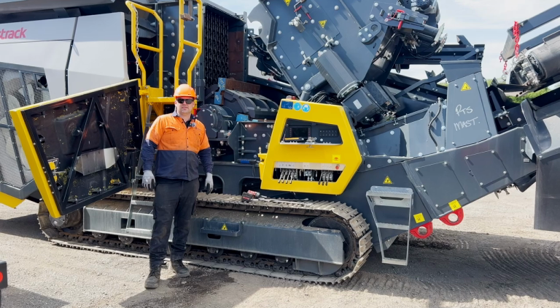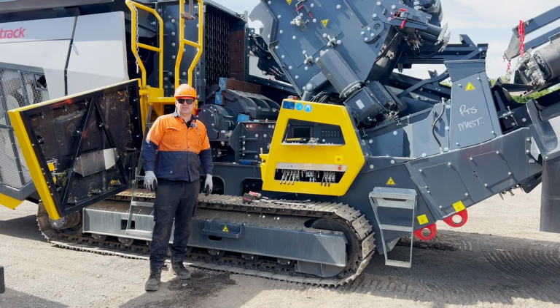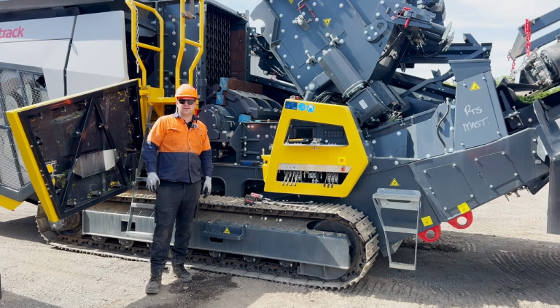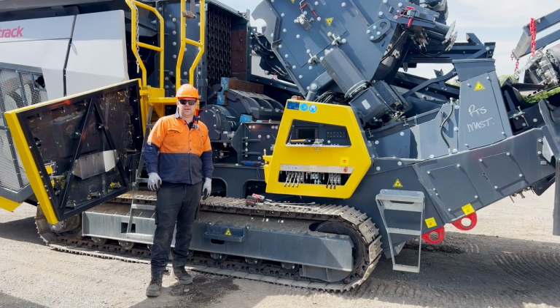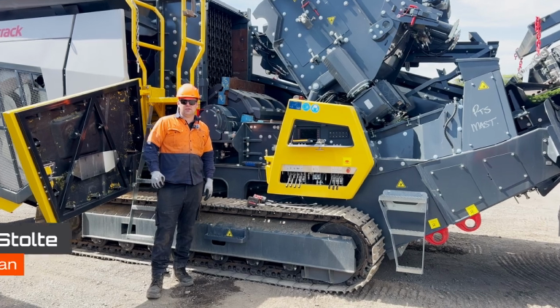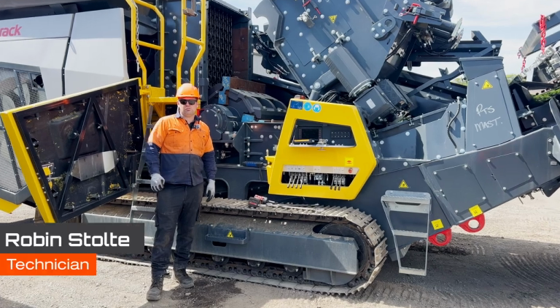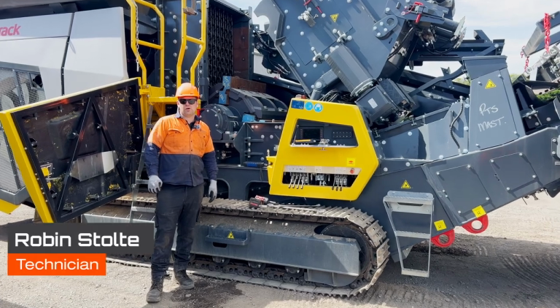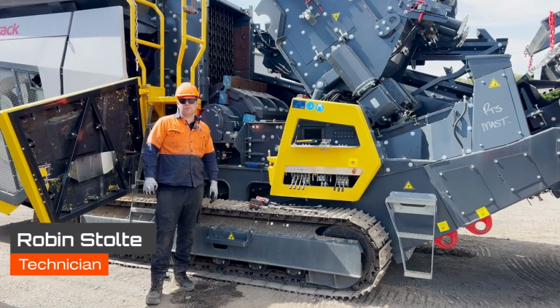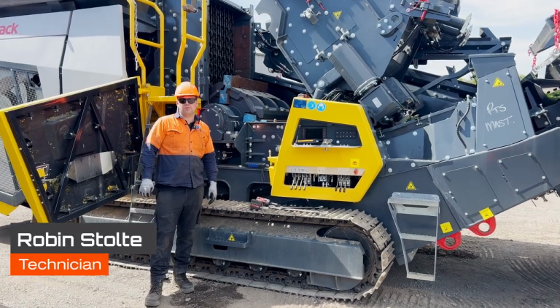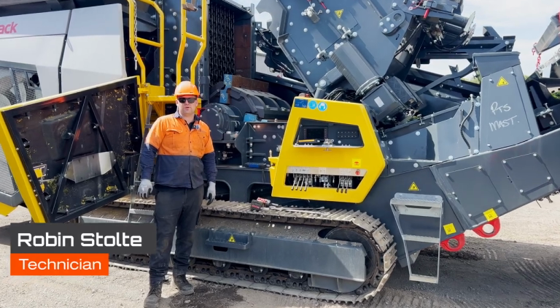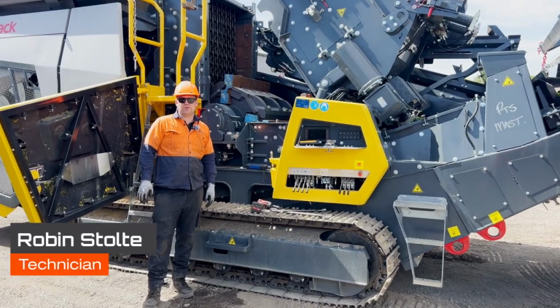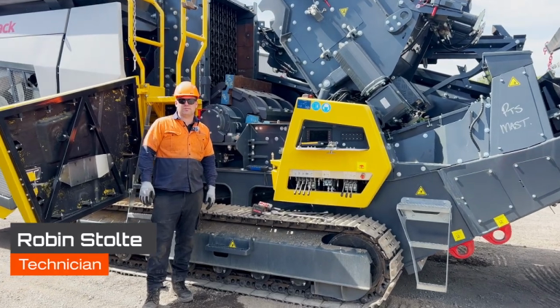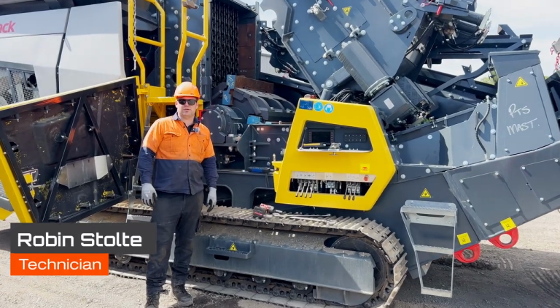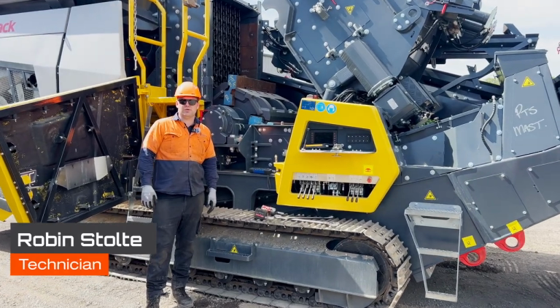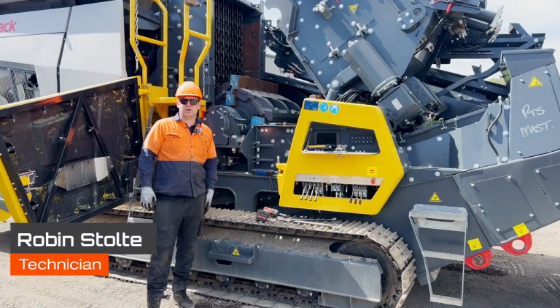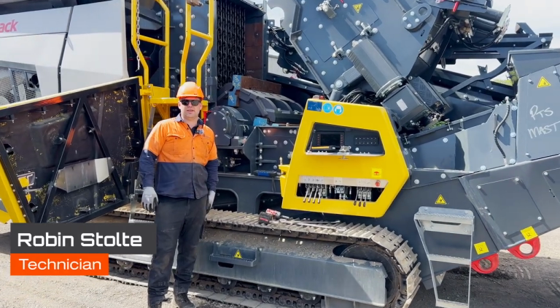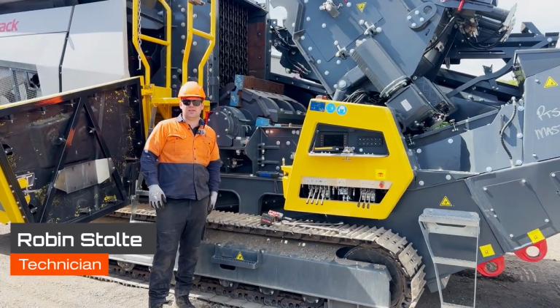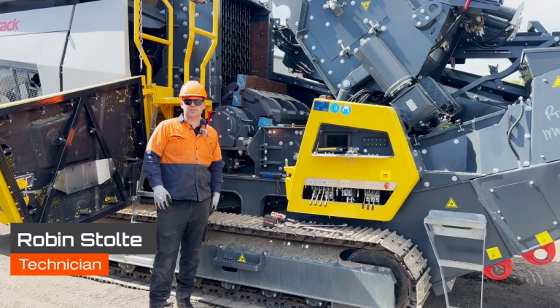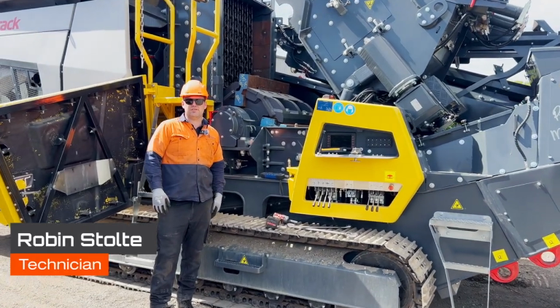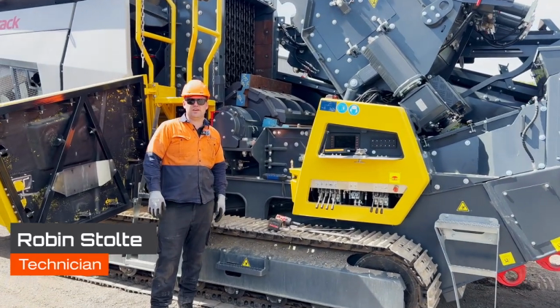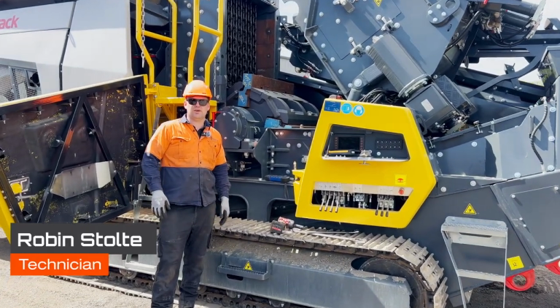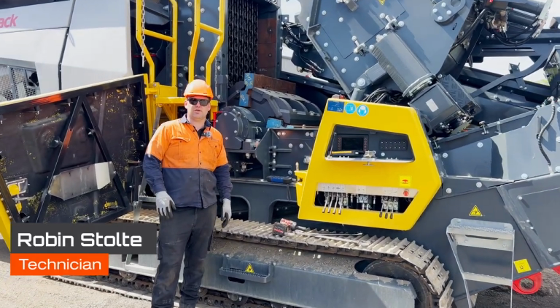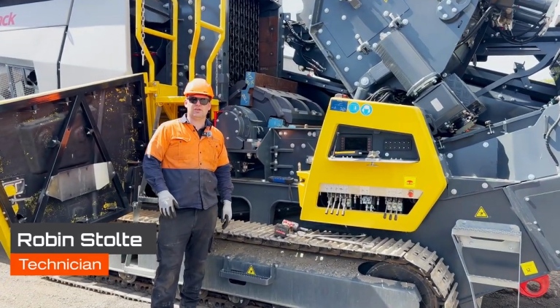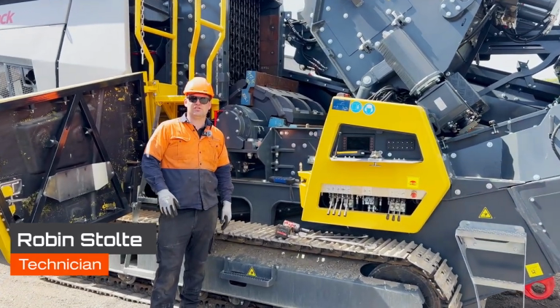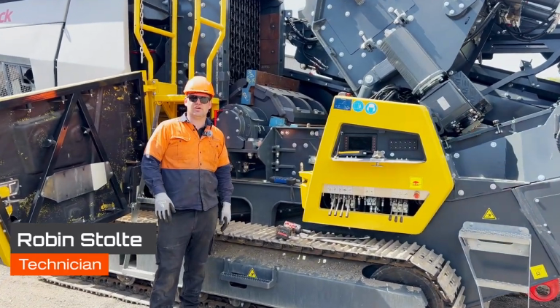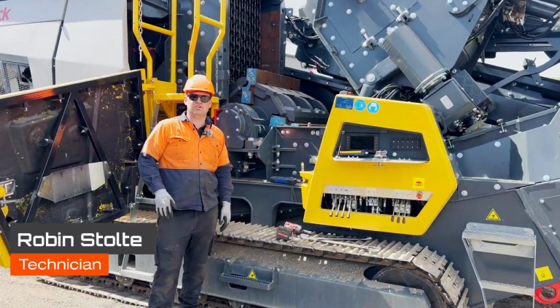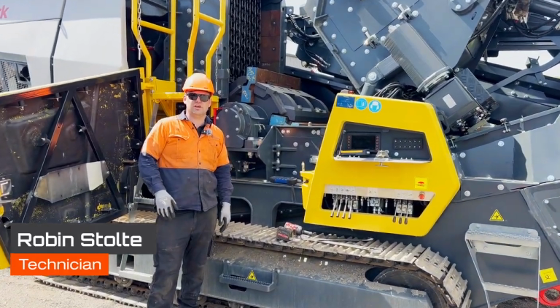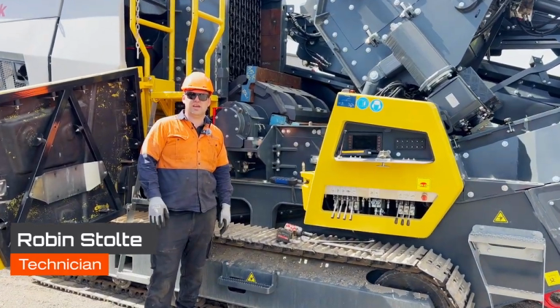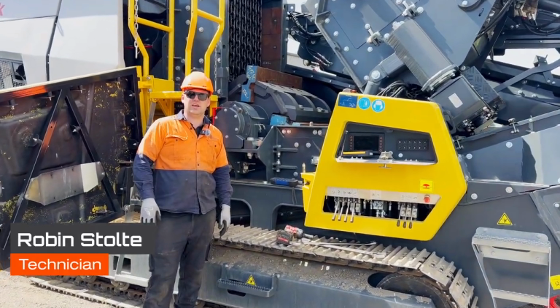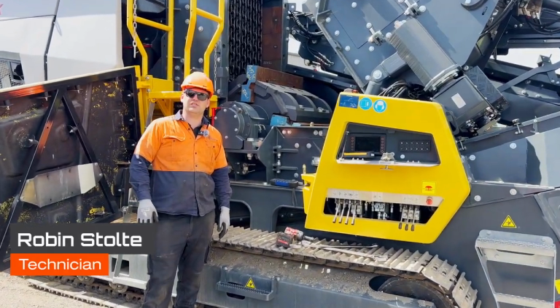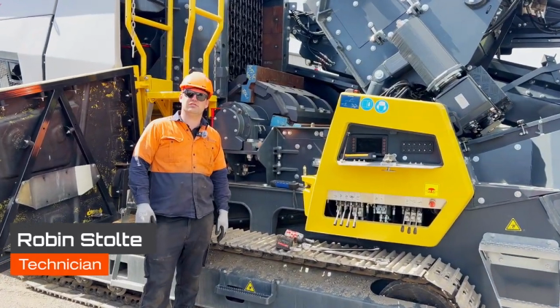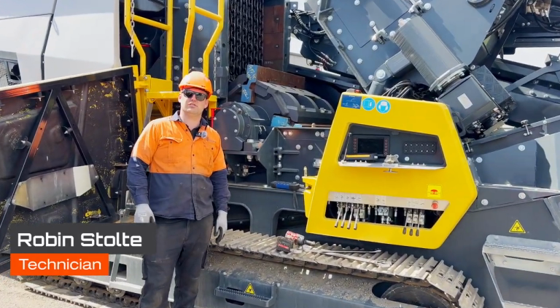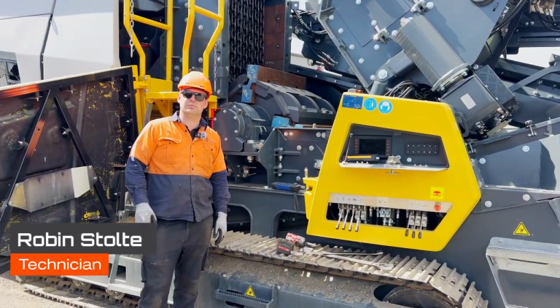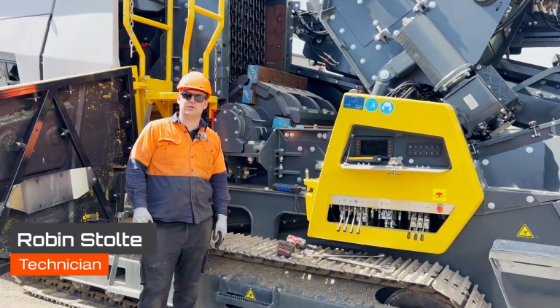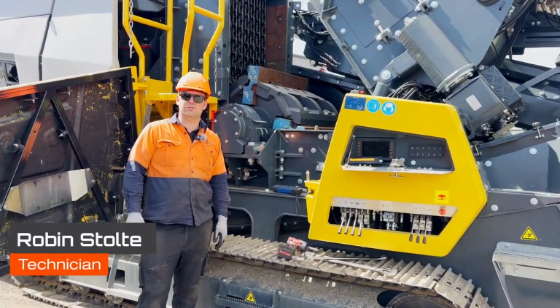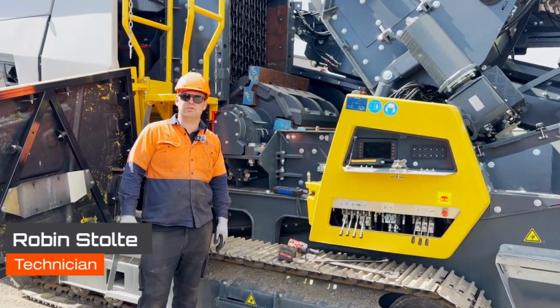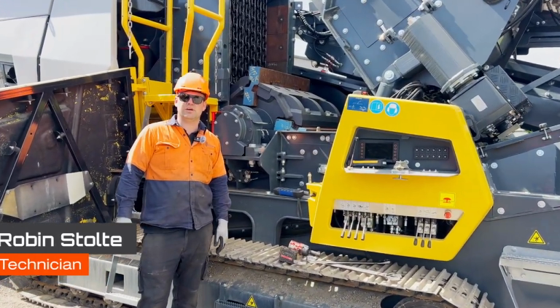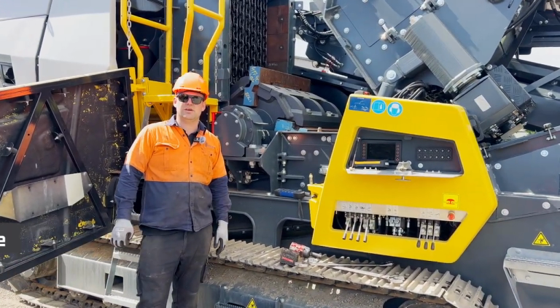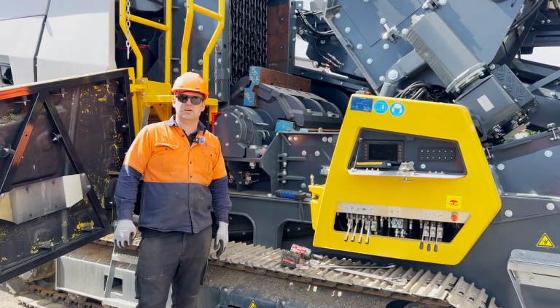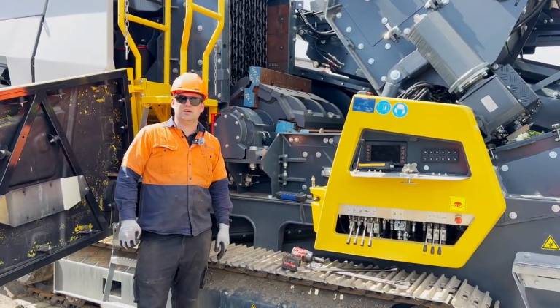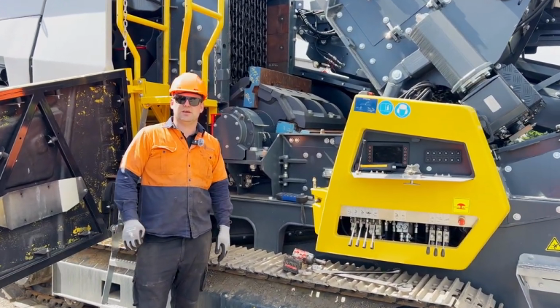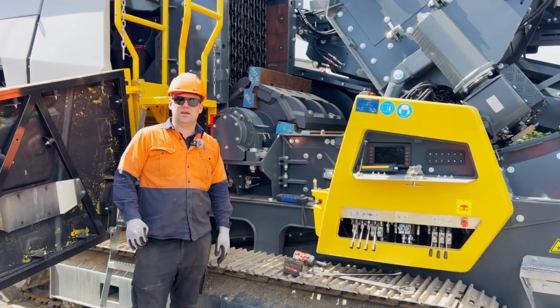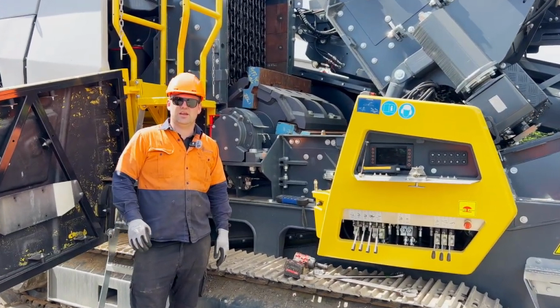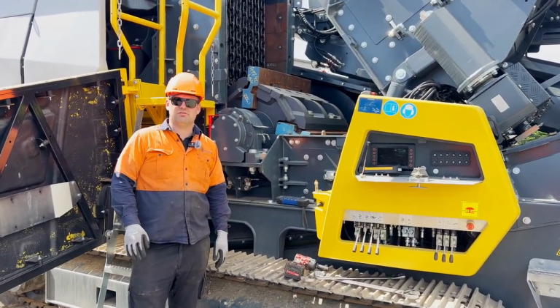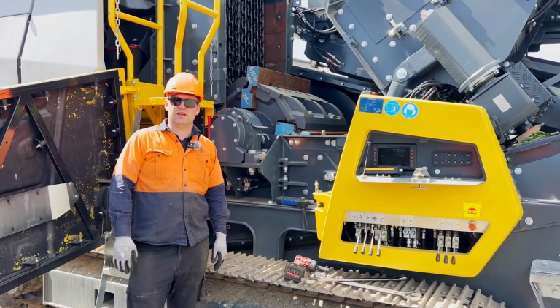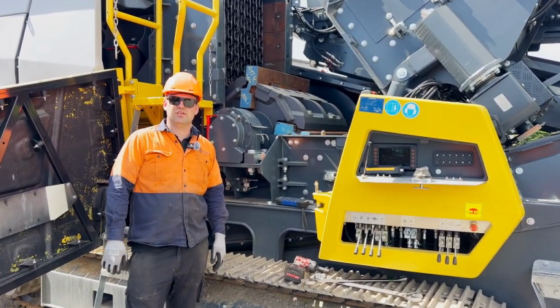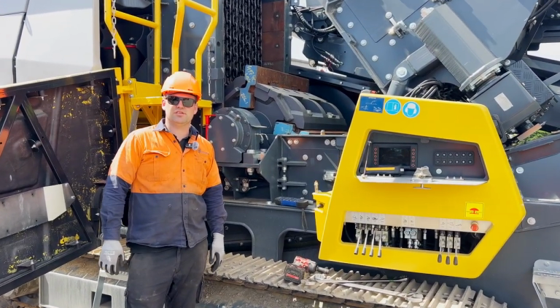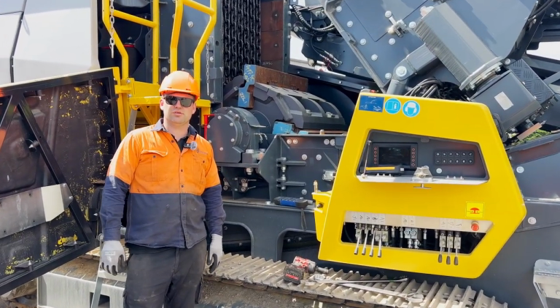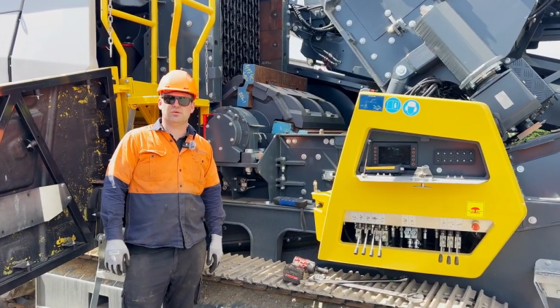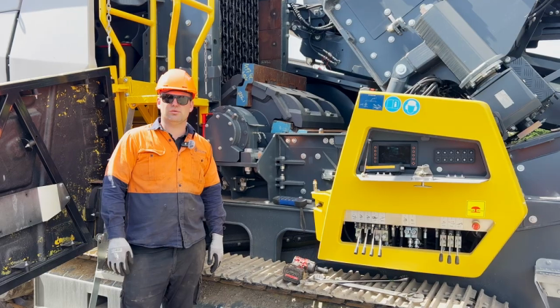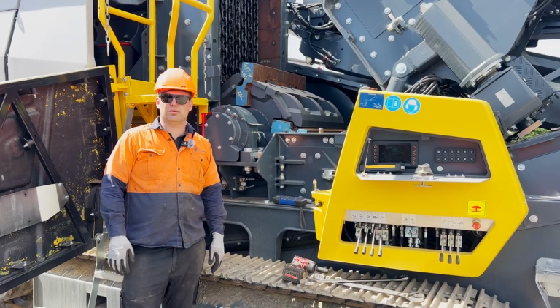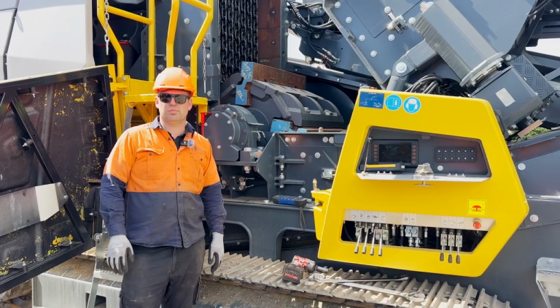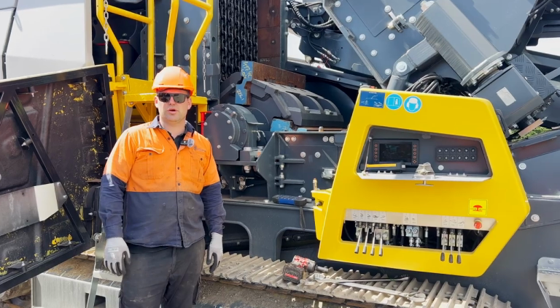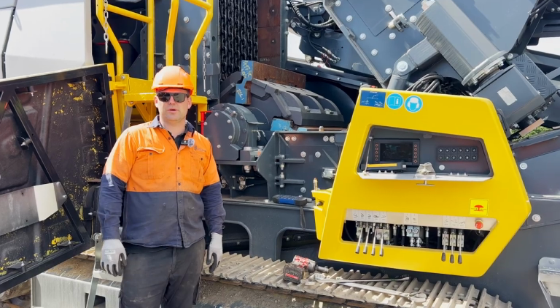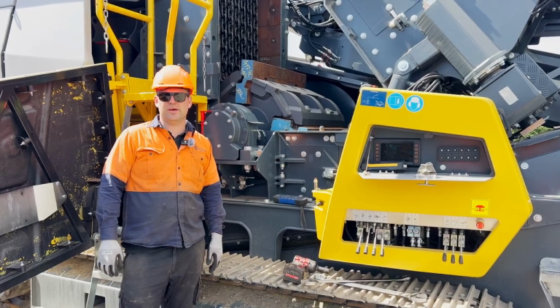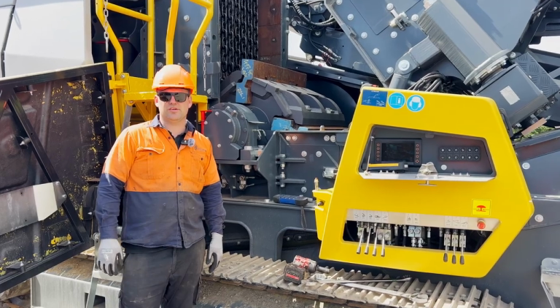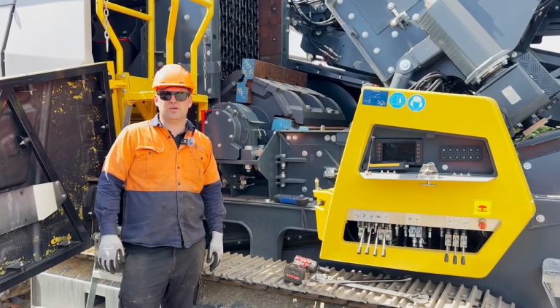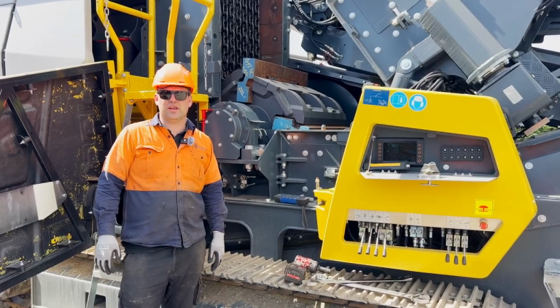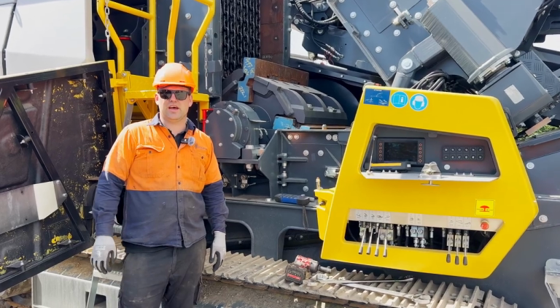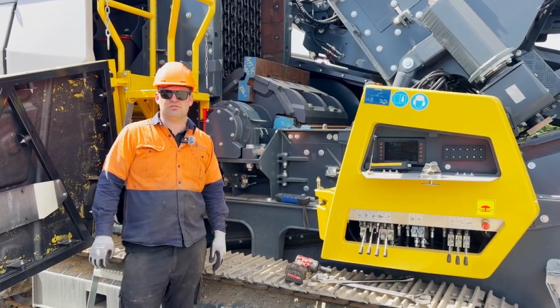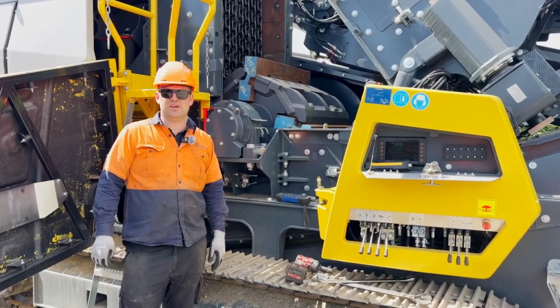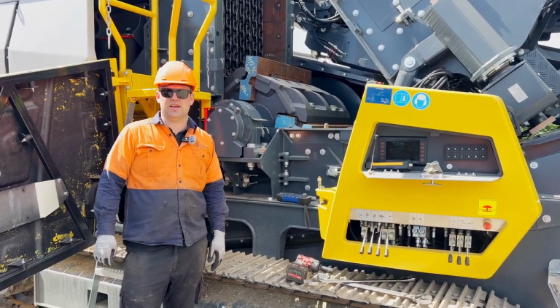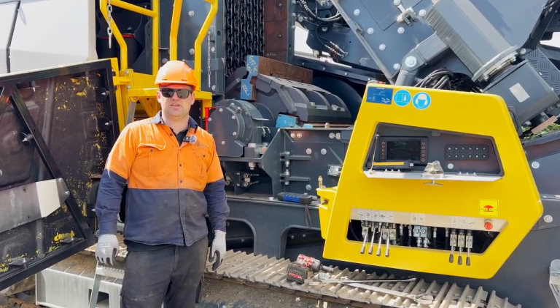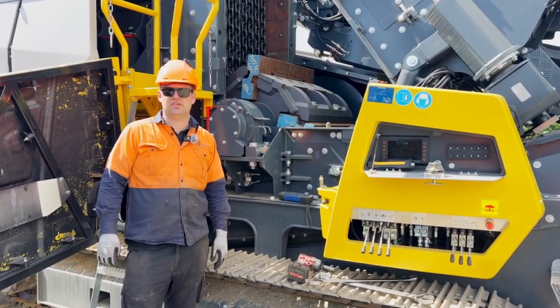G'day, I'm Robin from Equip2, and in this video we're going to show you how to remove and reinstall the blow bars on an R3H.